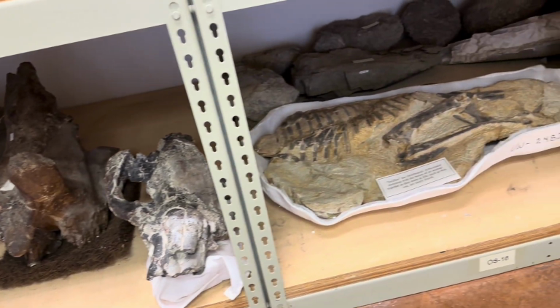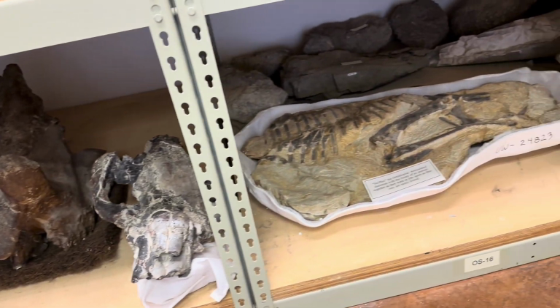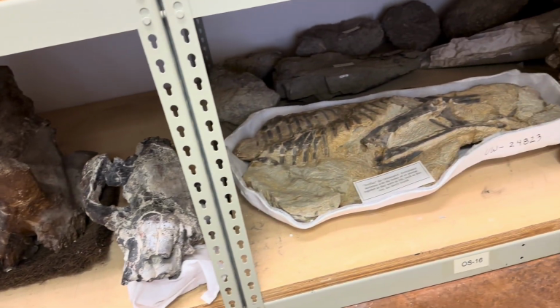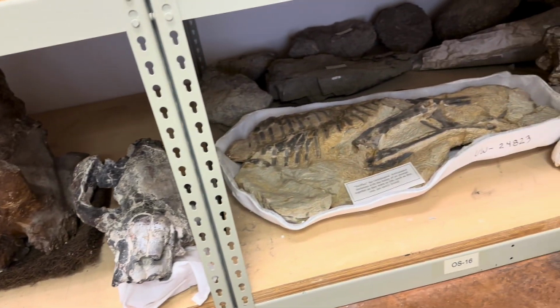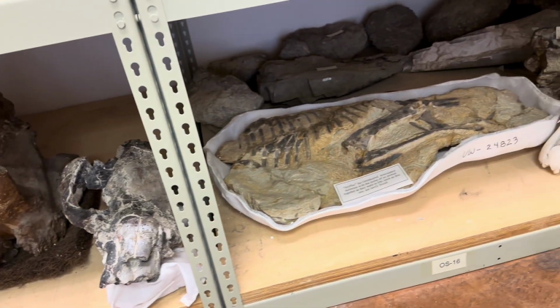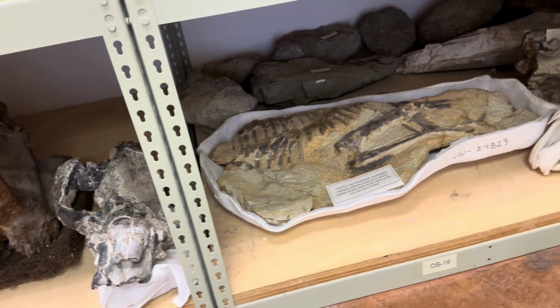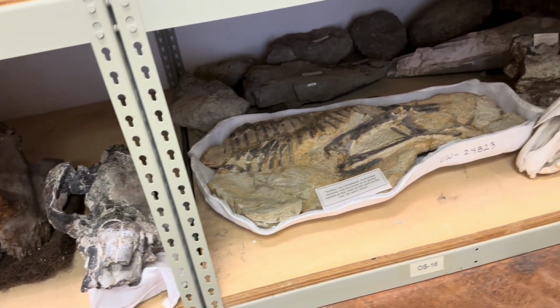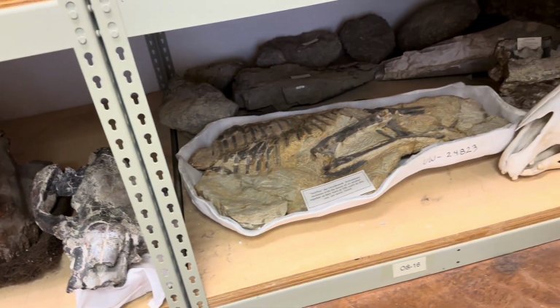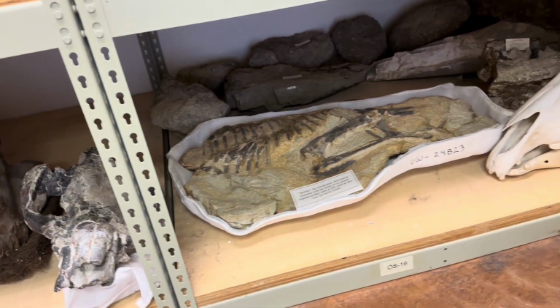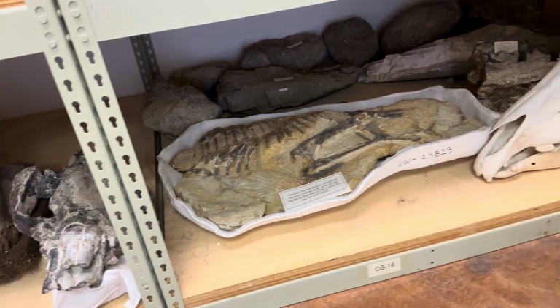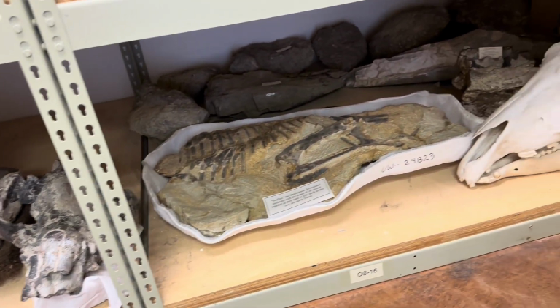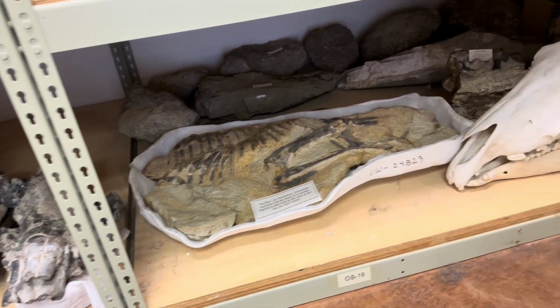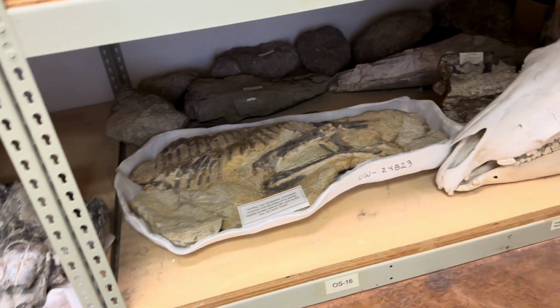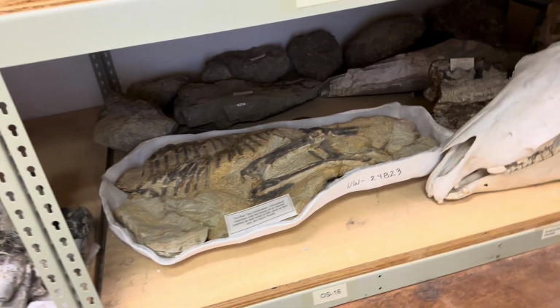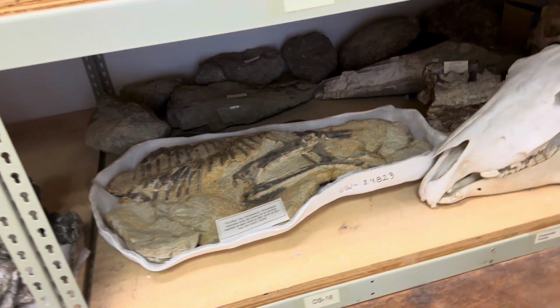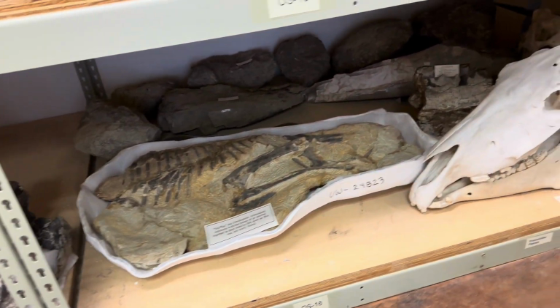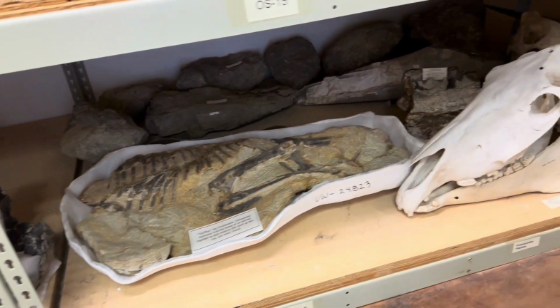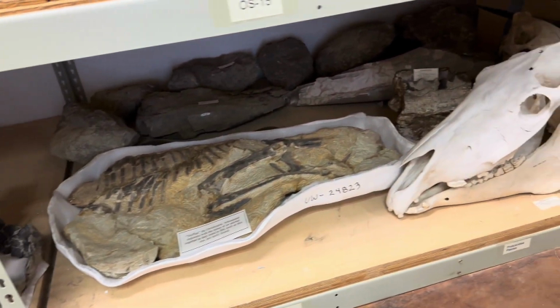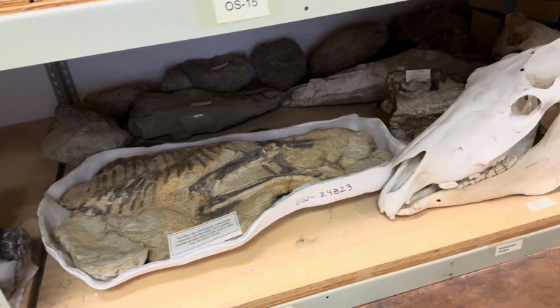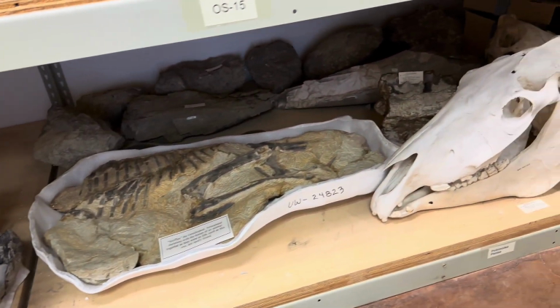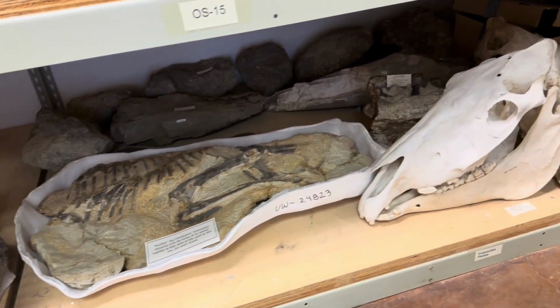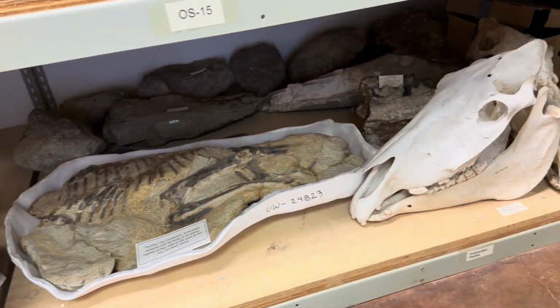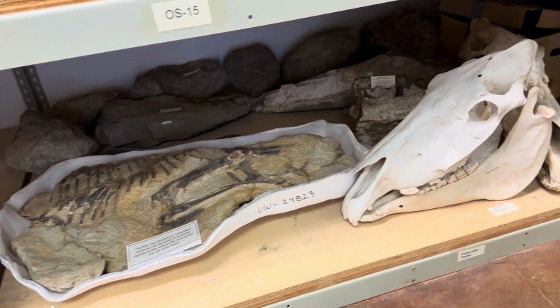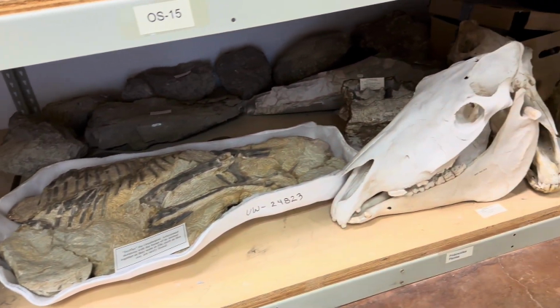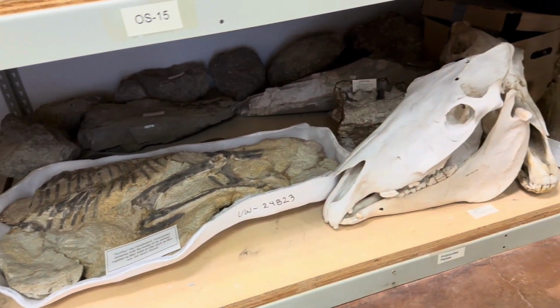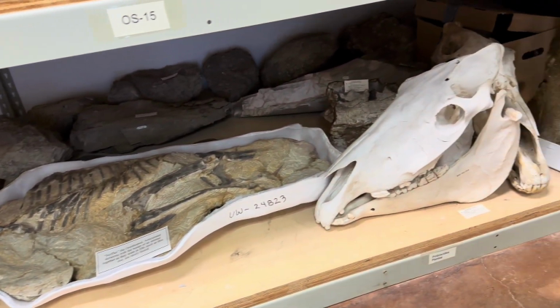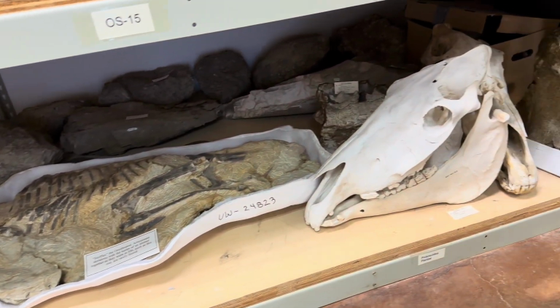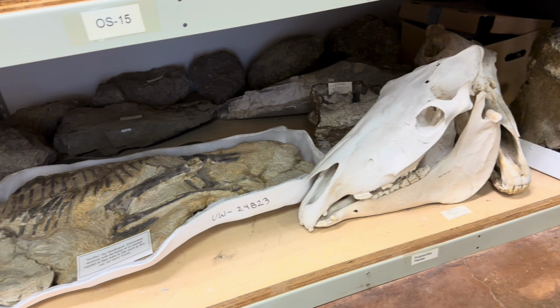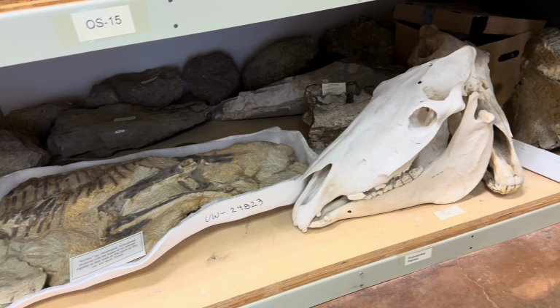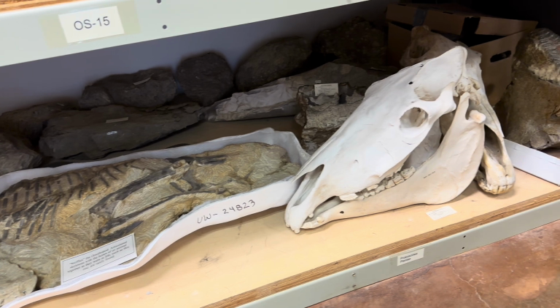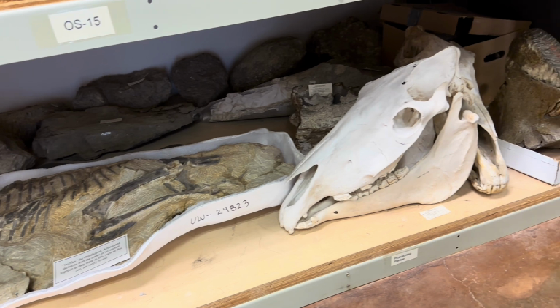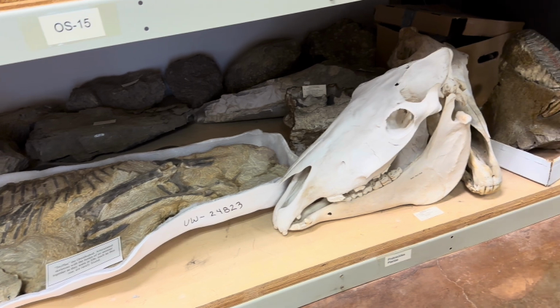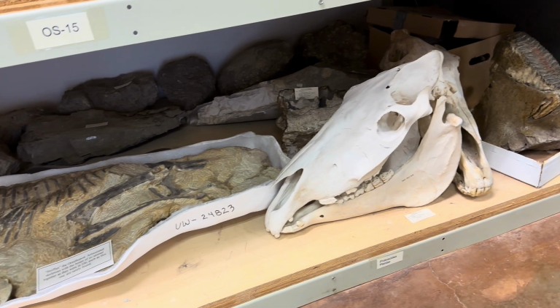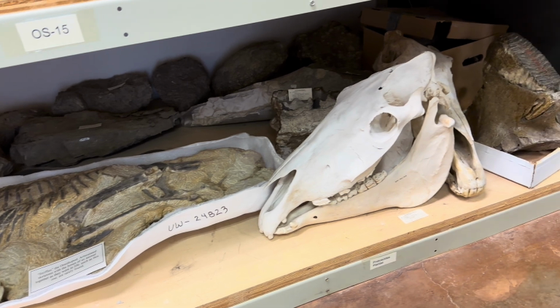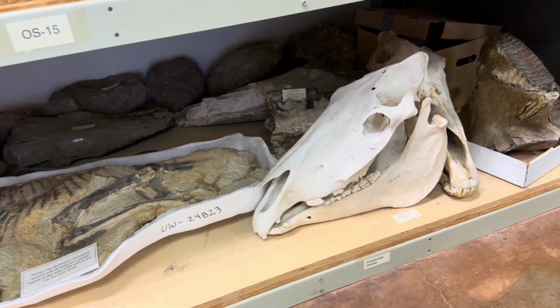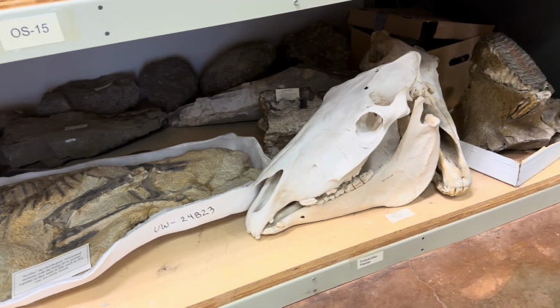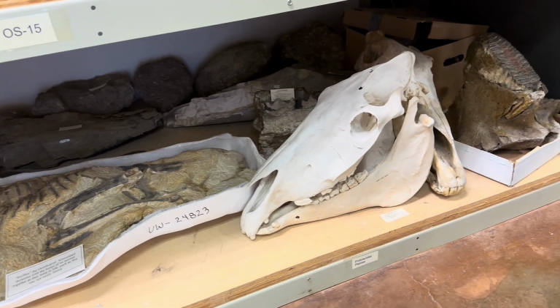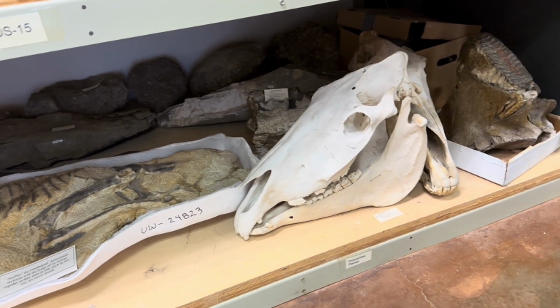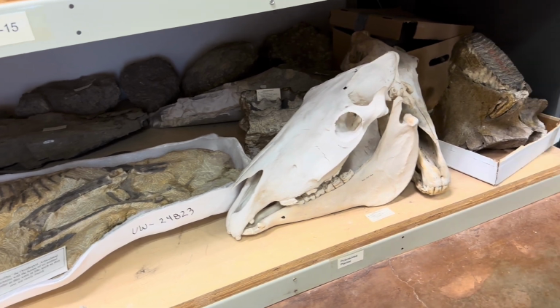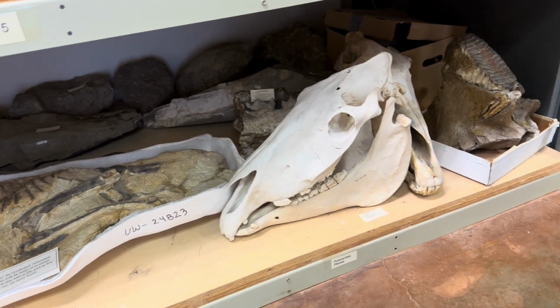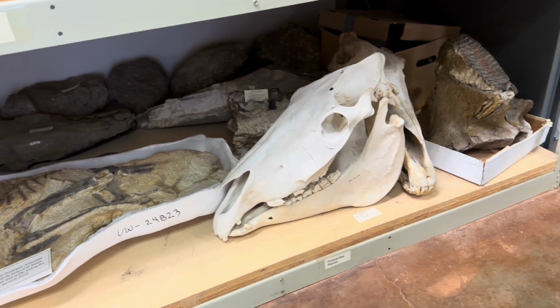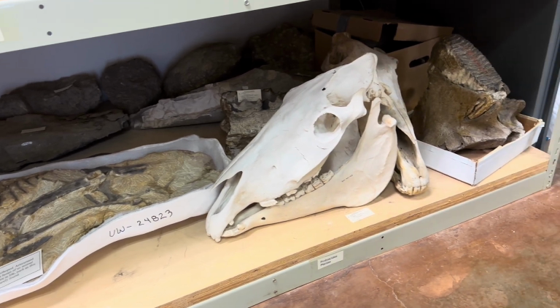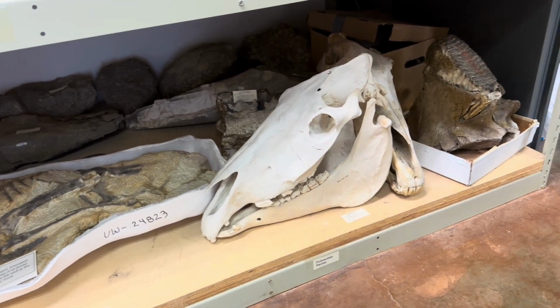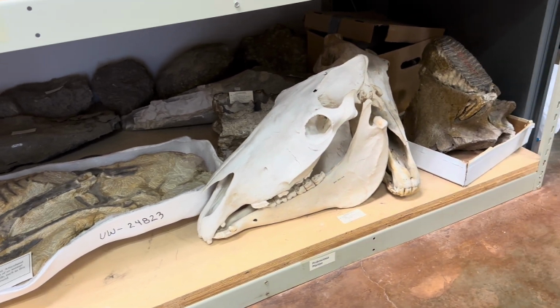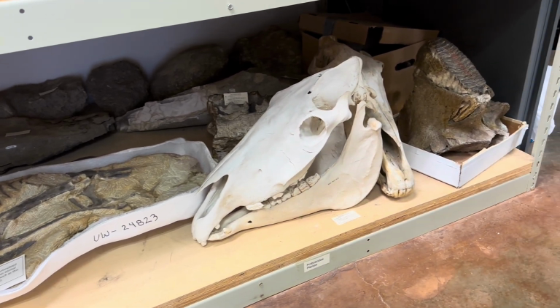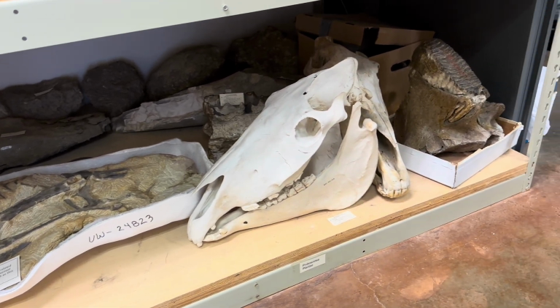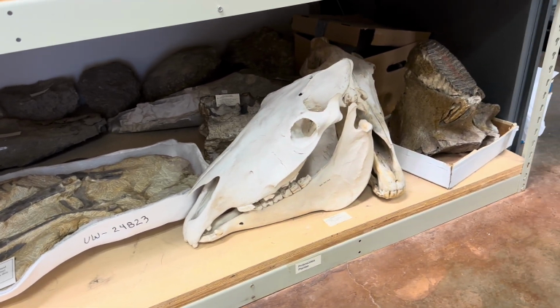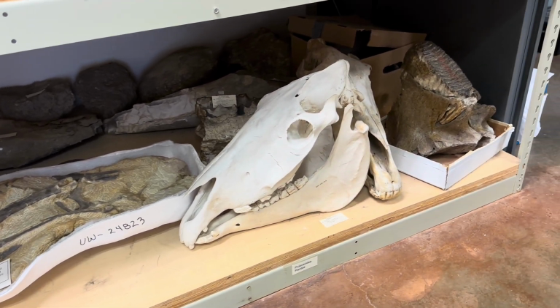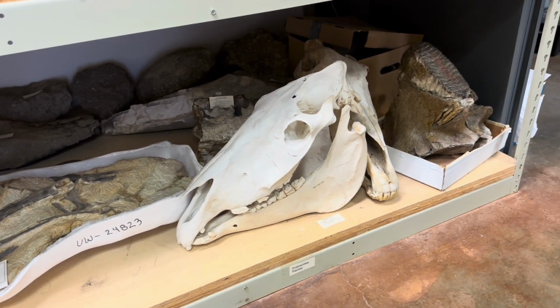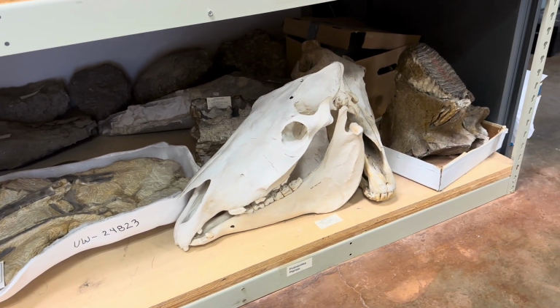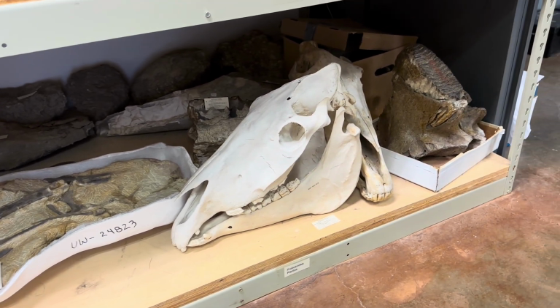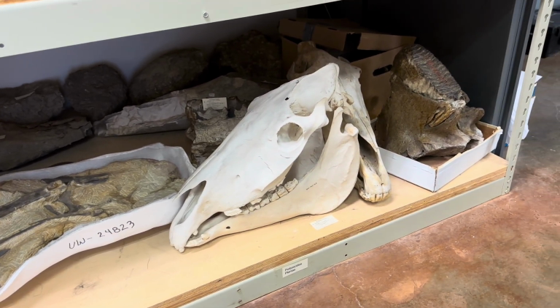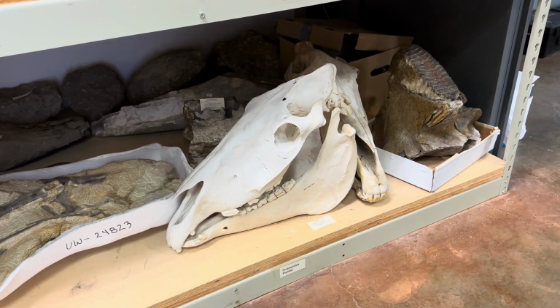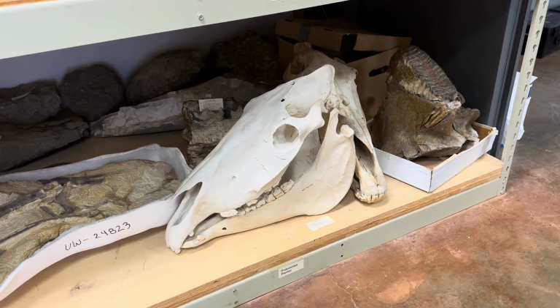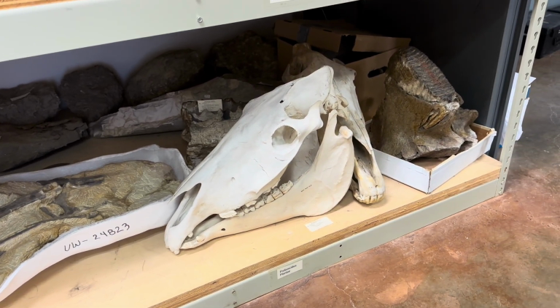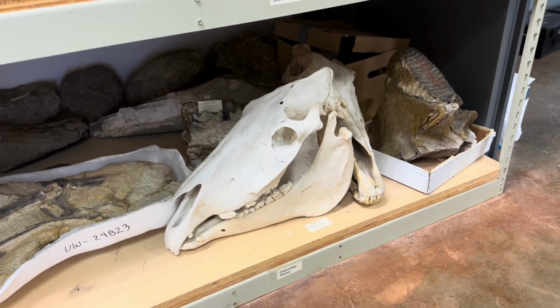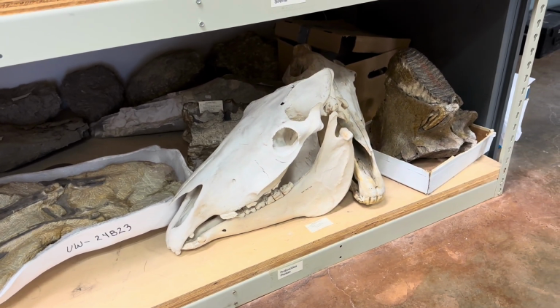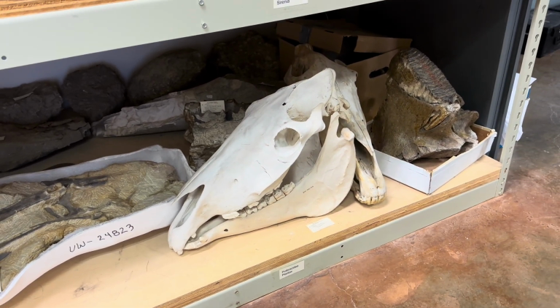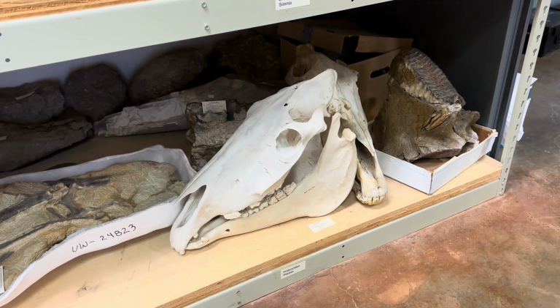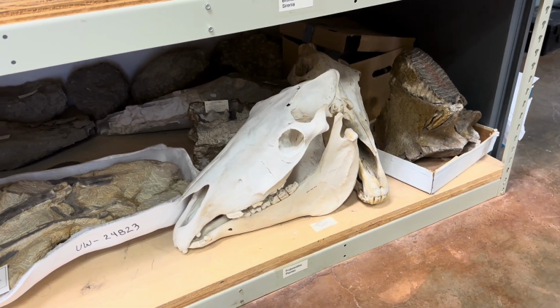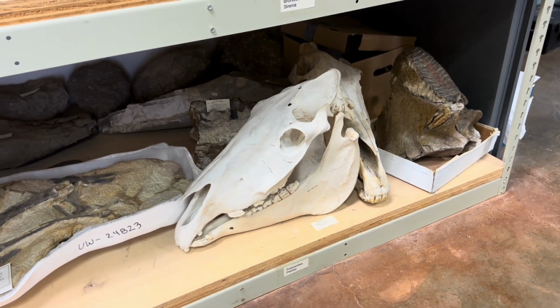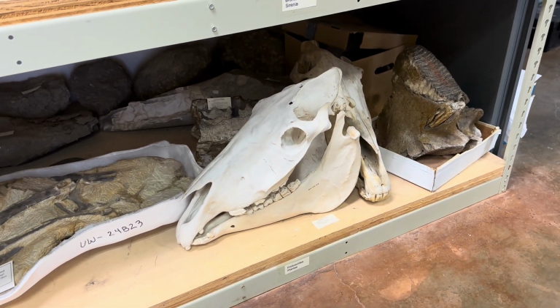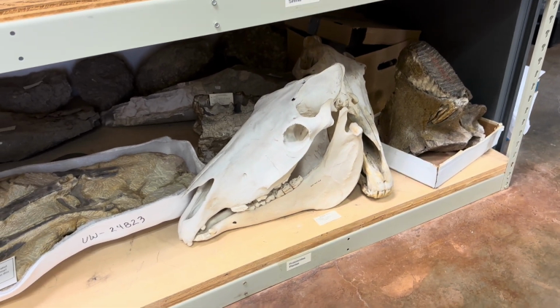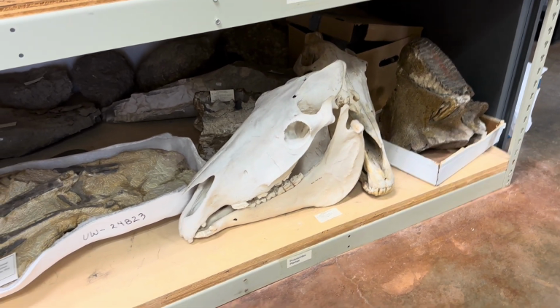Even though it looks like it's just kind of piled — and to some degree it is — we actually know where everything is and what it is.